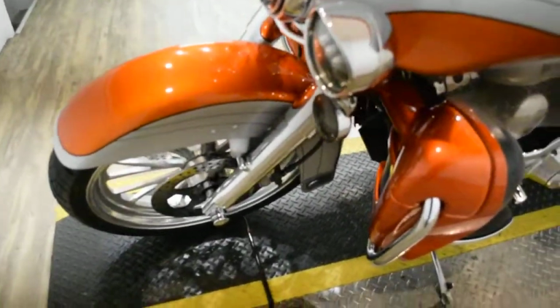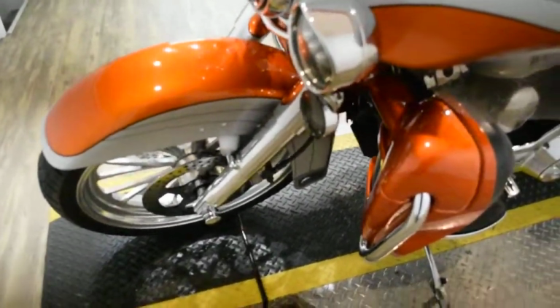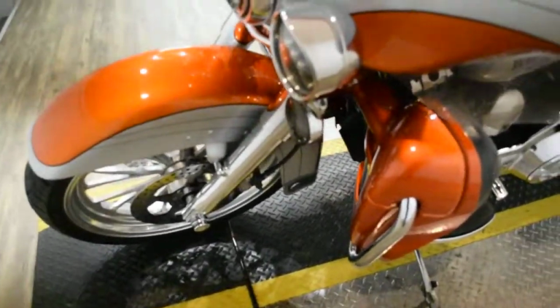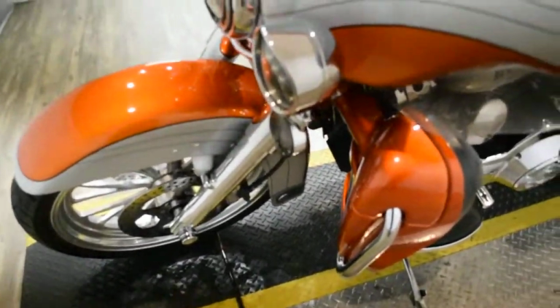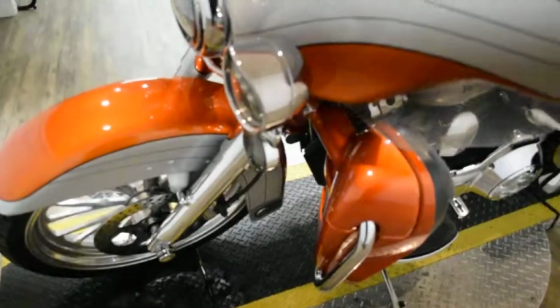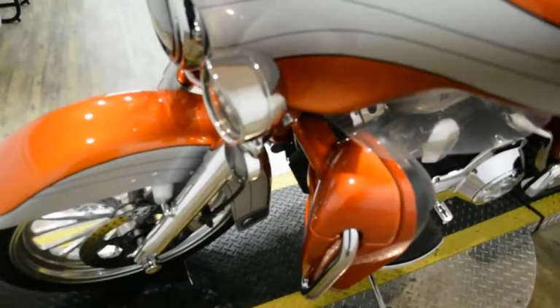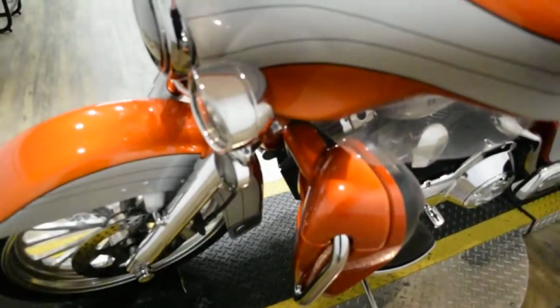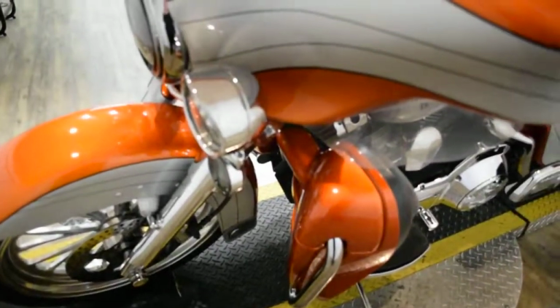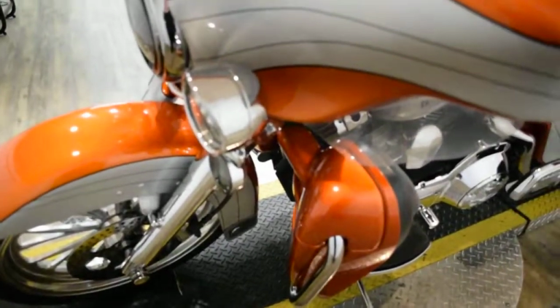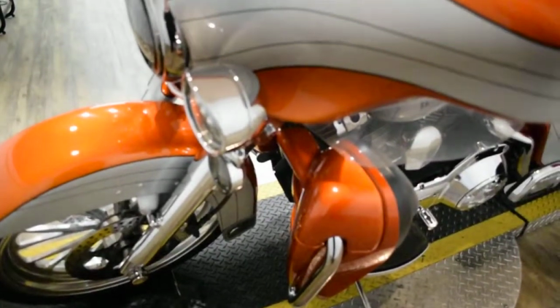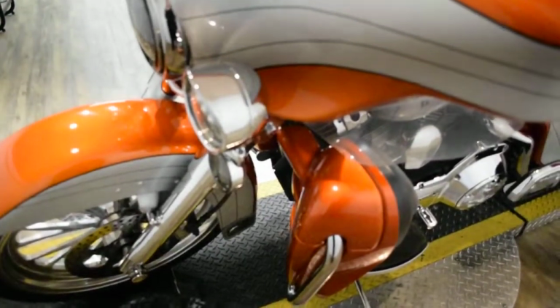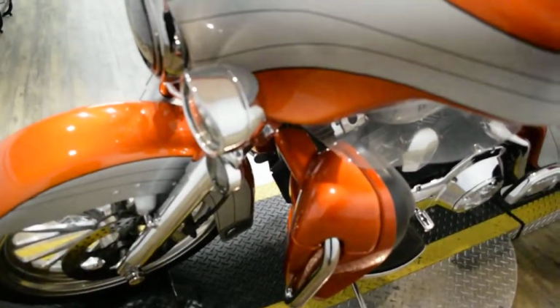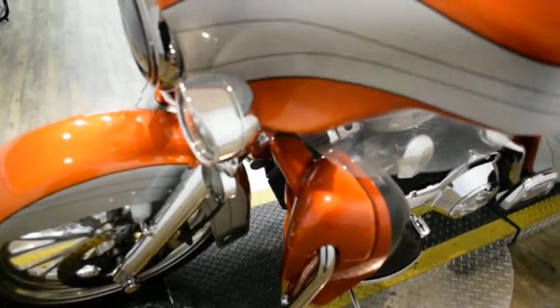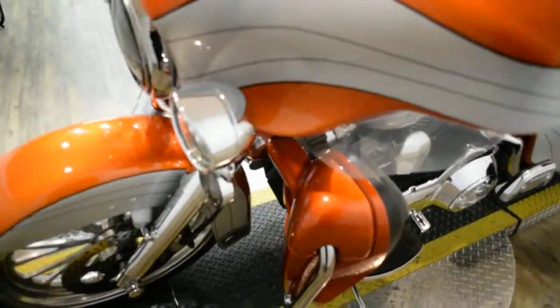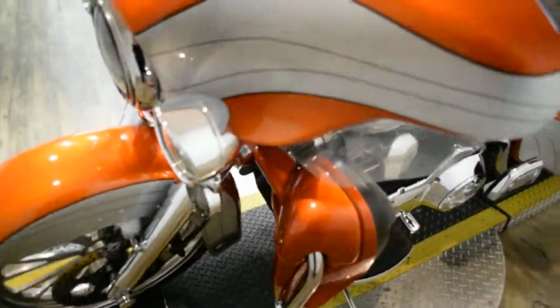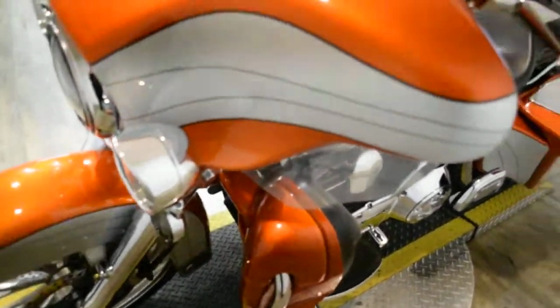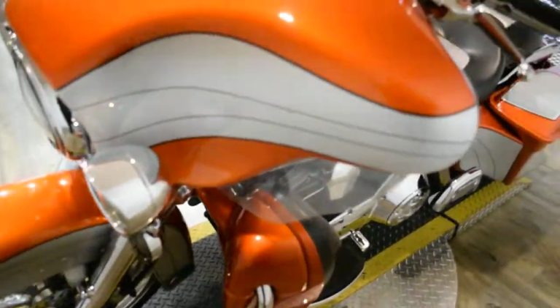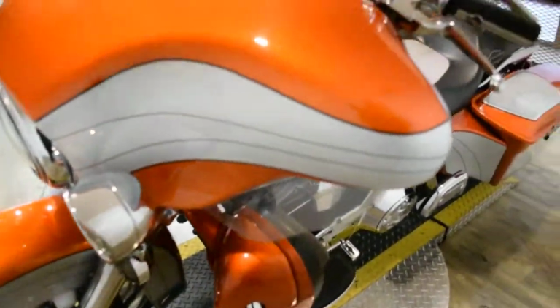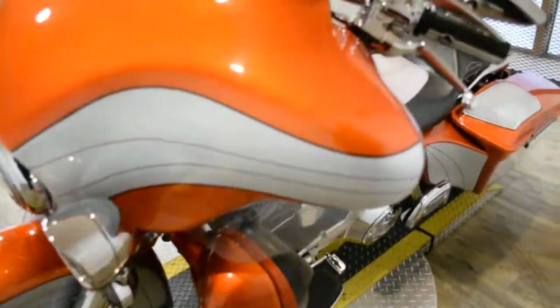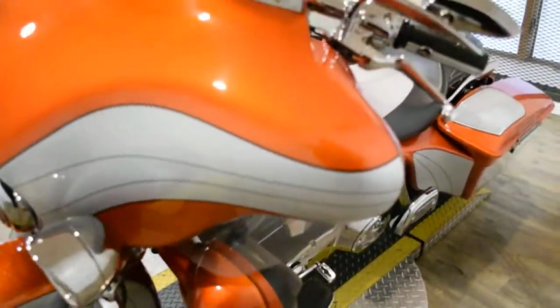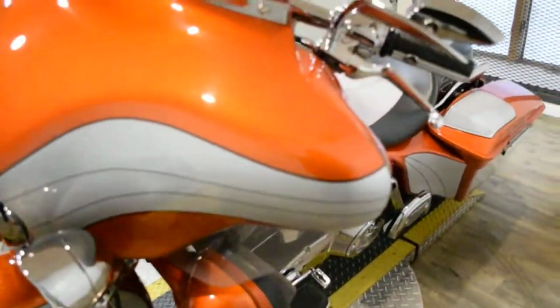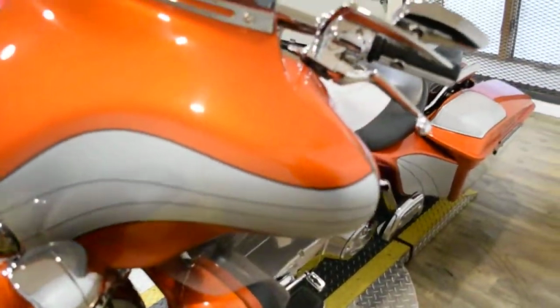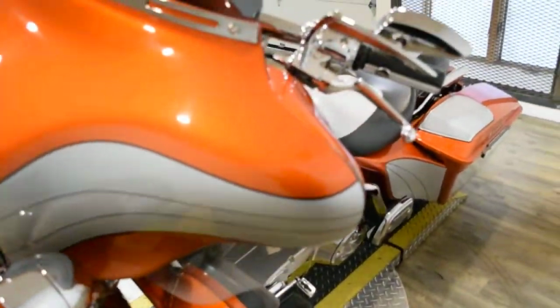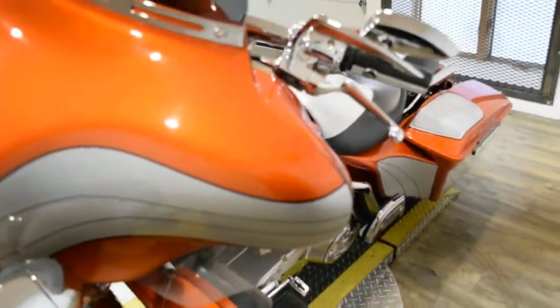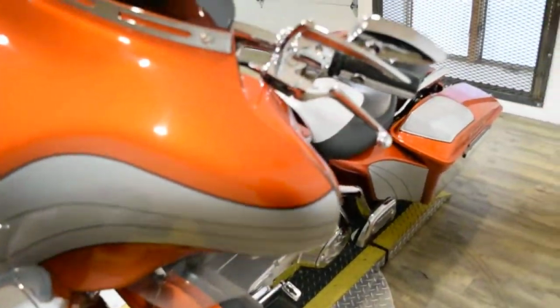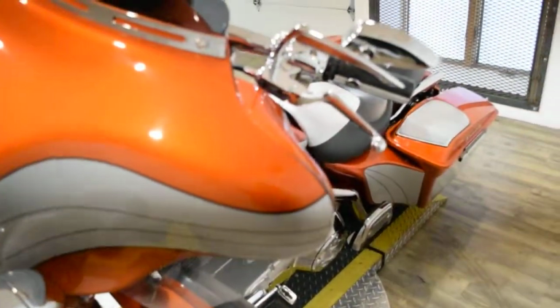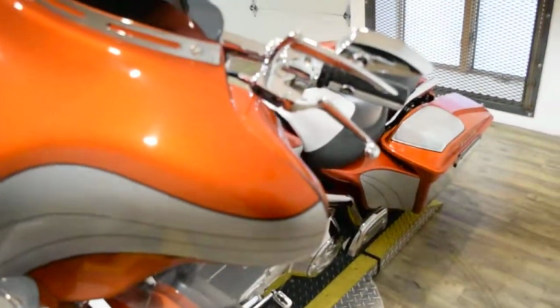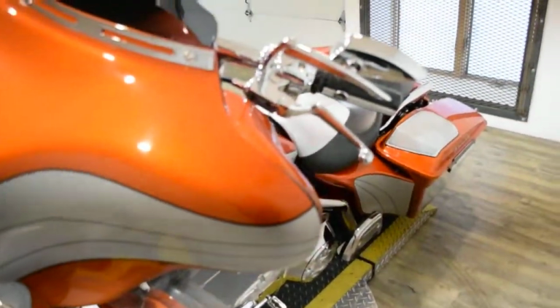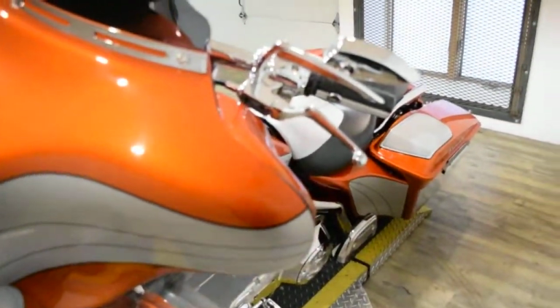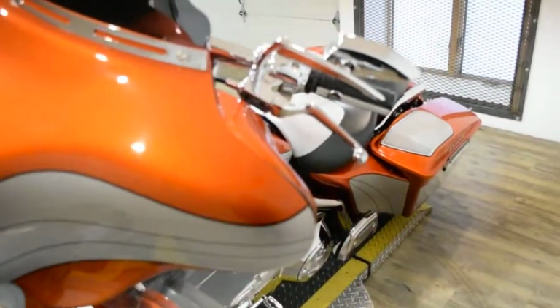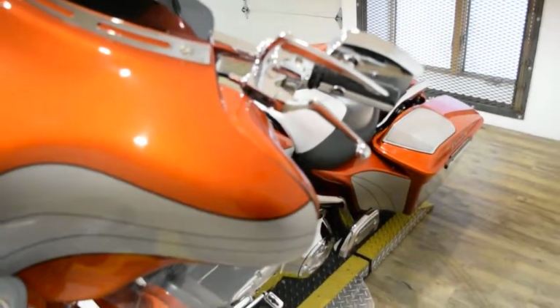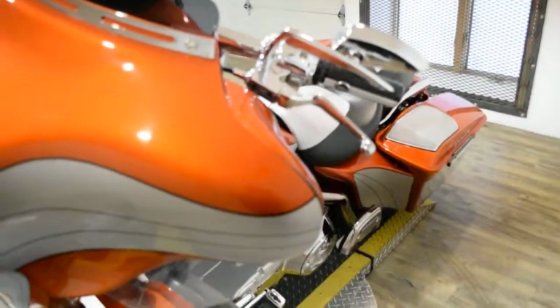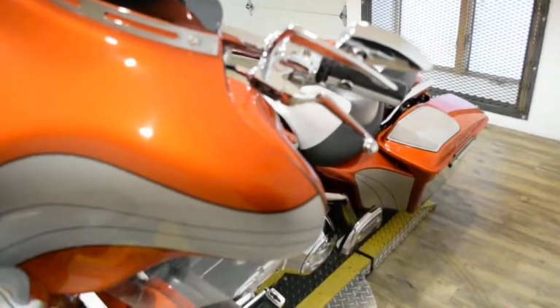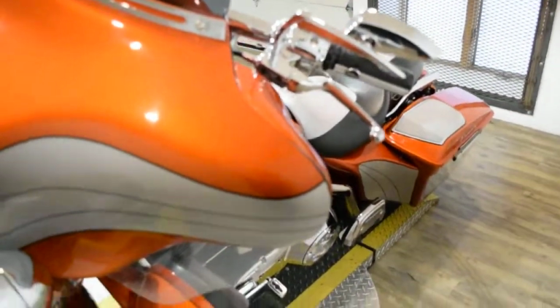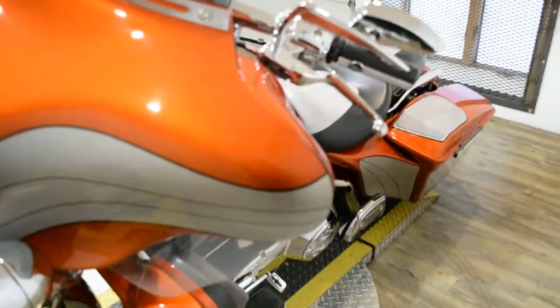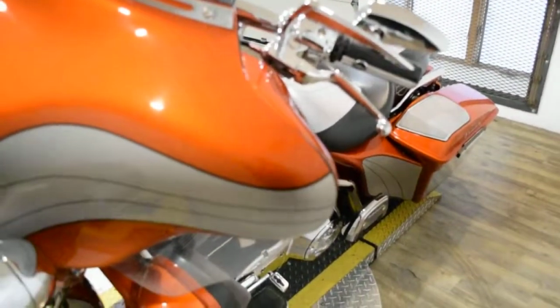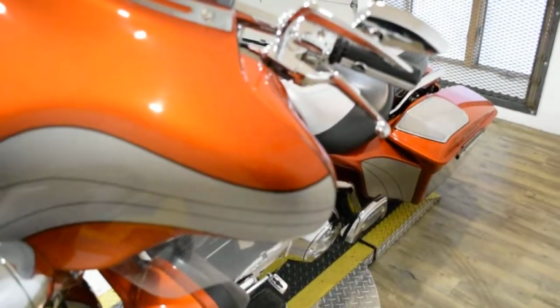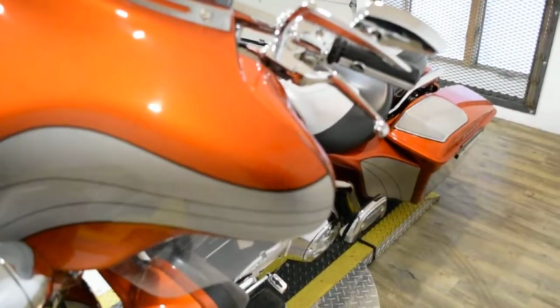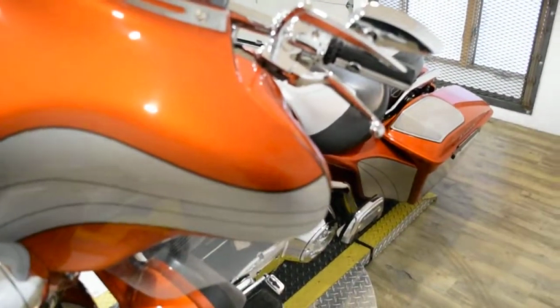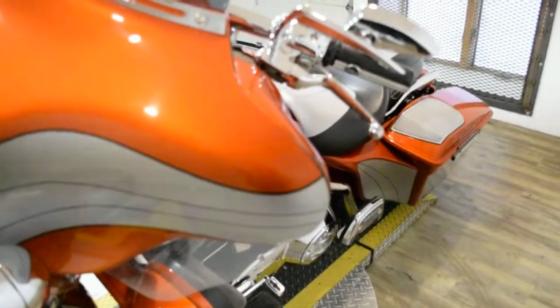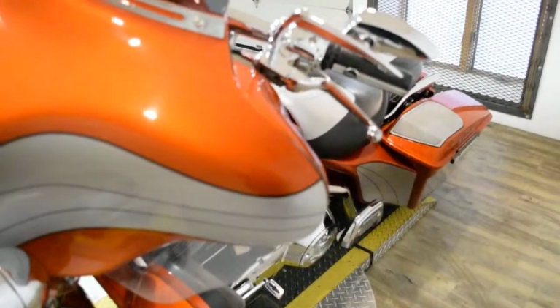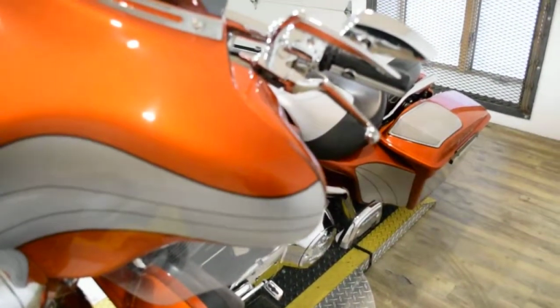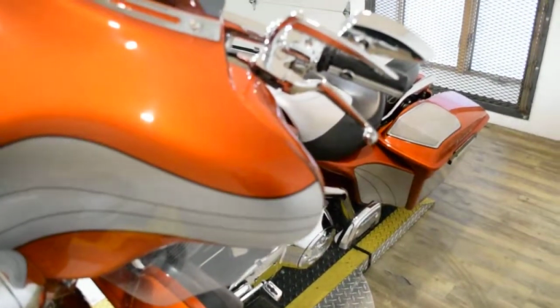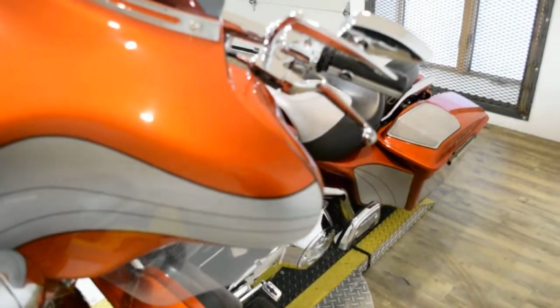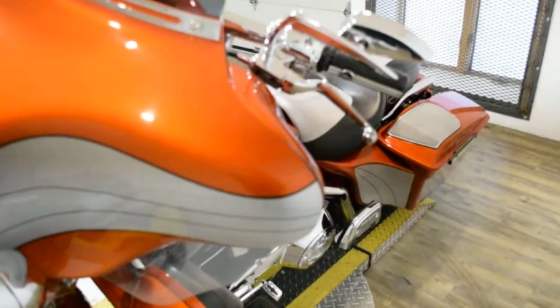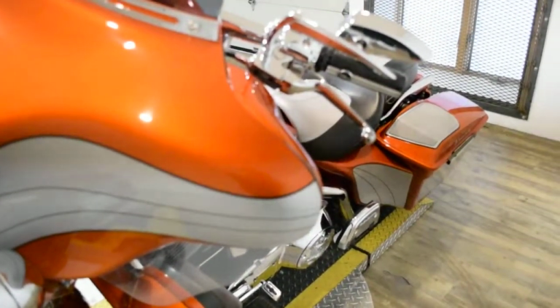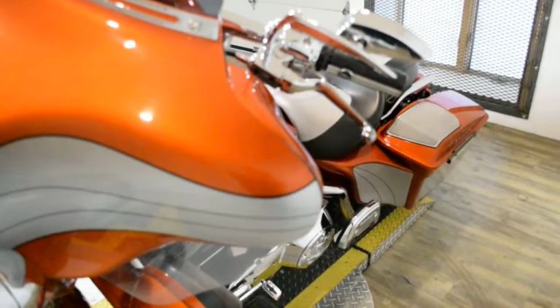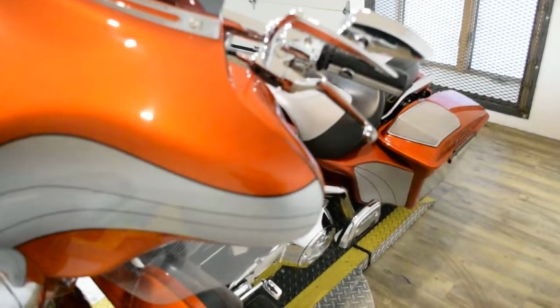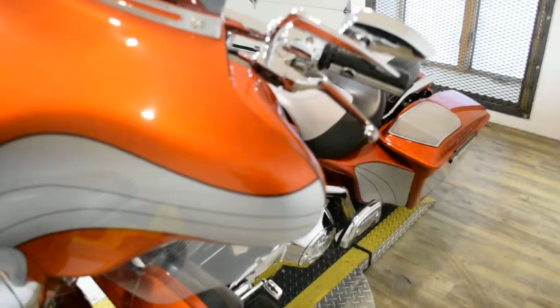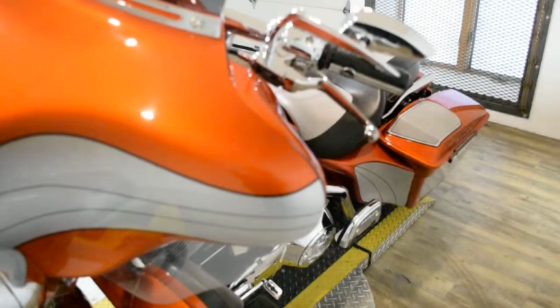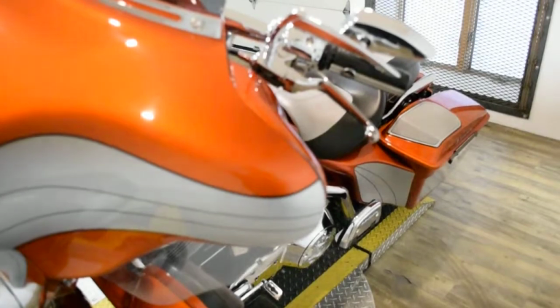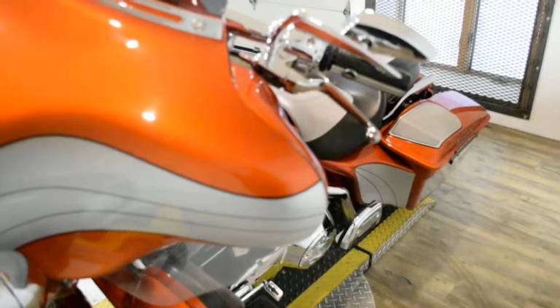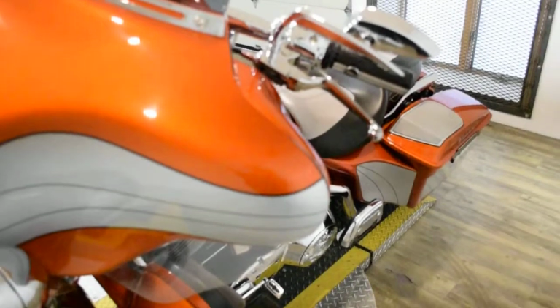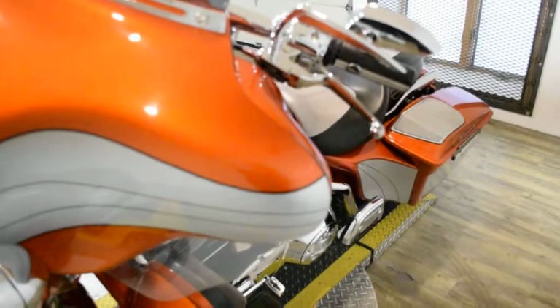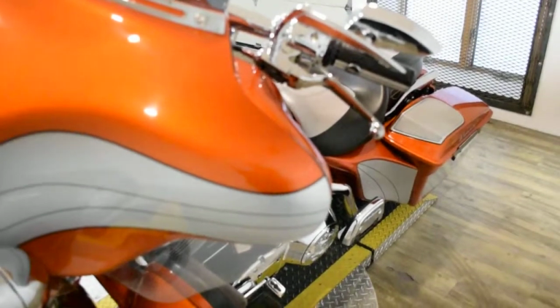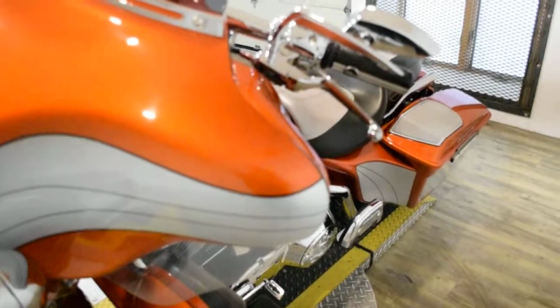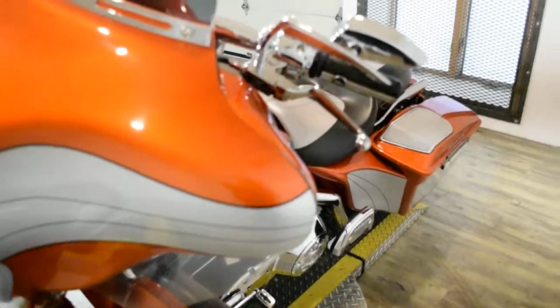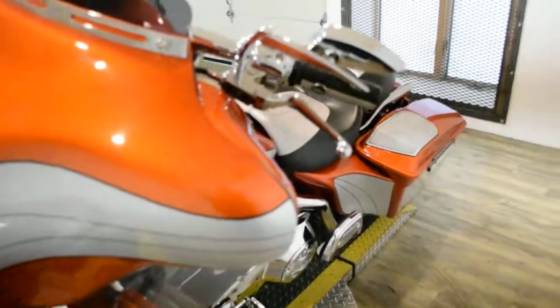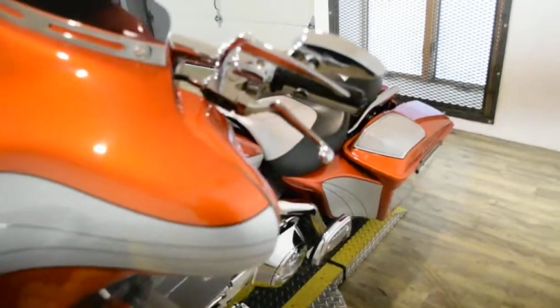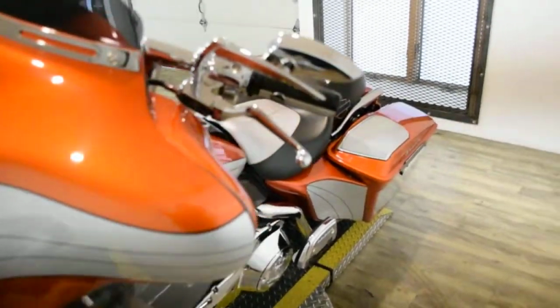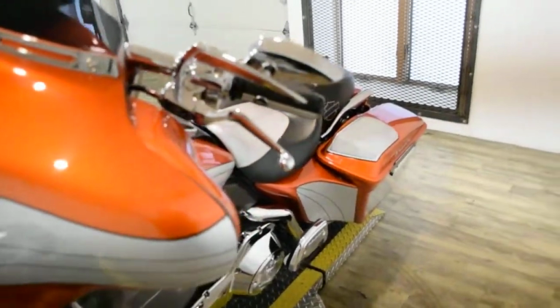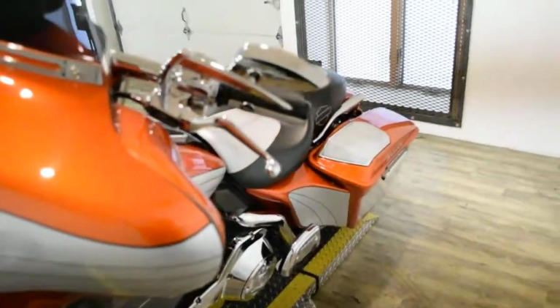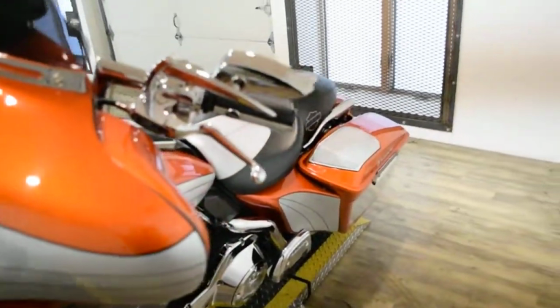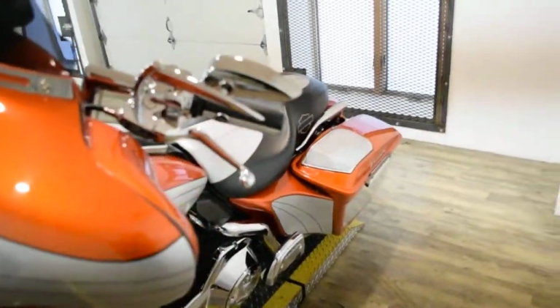This bike has been serviced and safety inspected and is ready for the road. It has 84,581 miles on it.